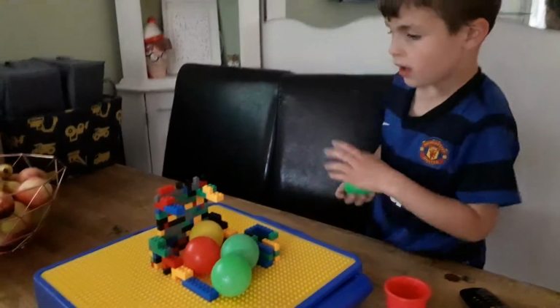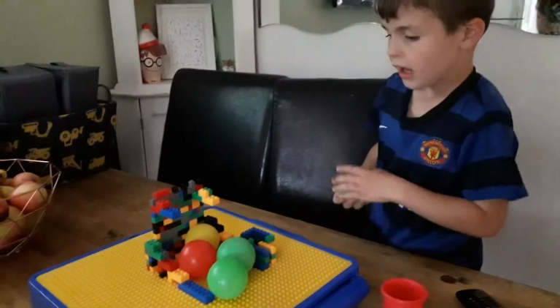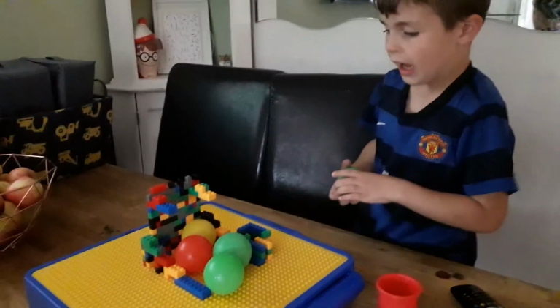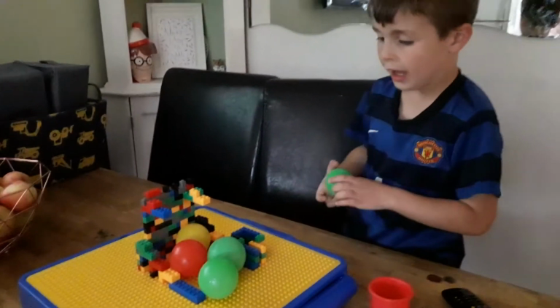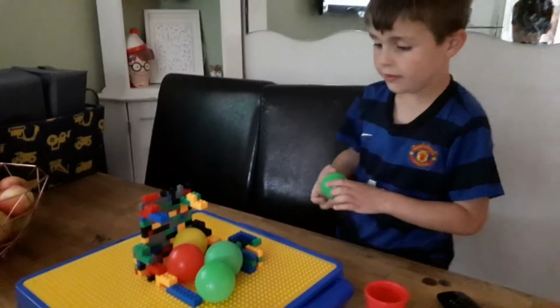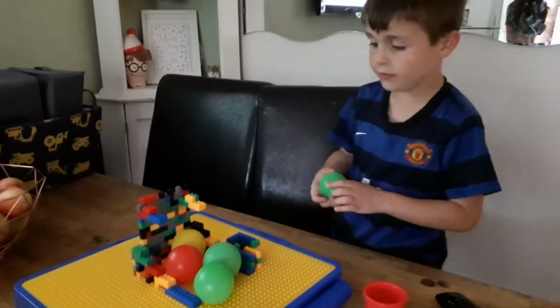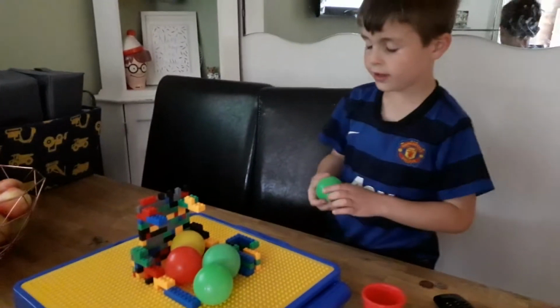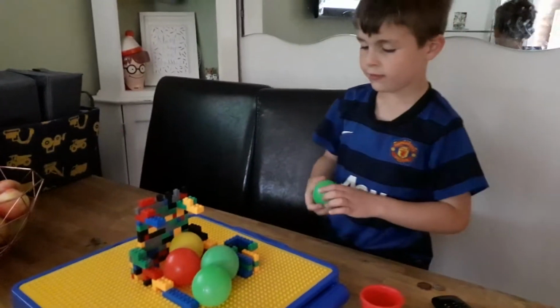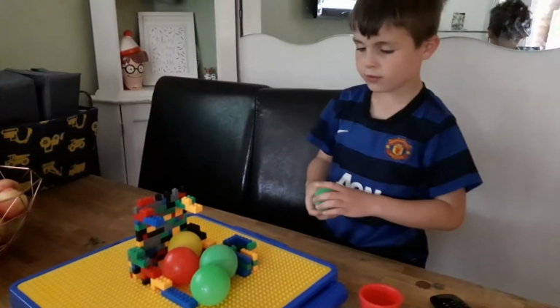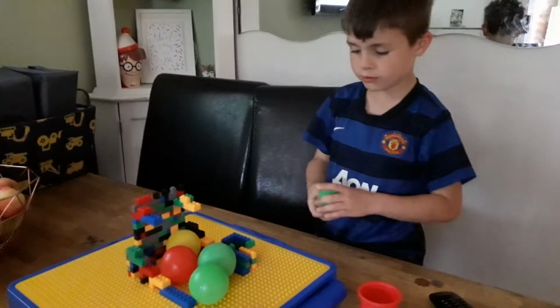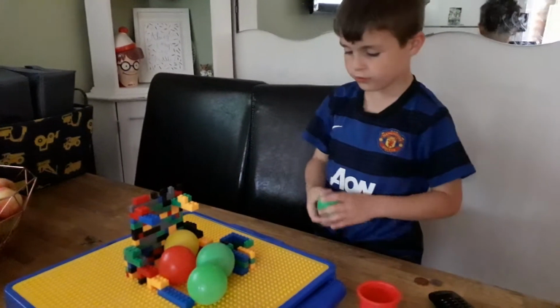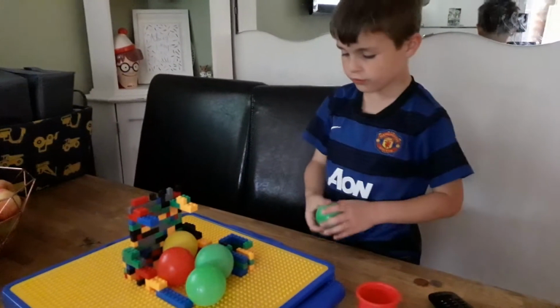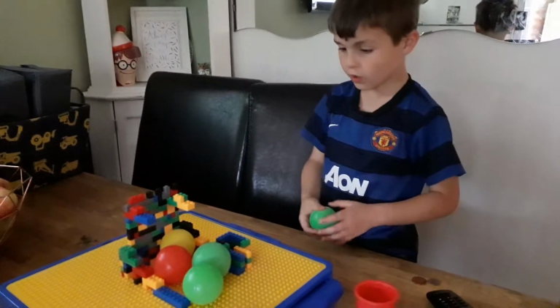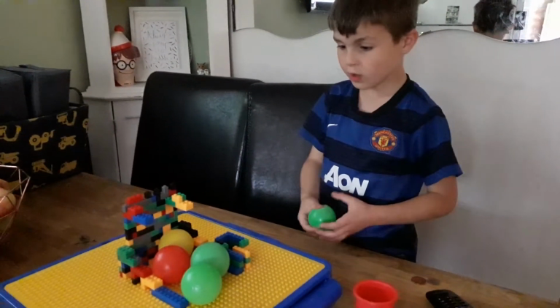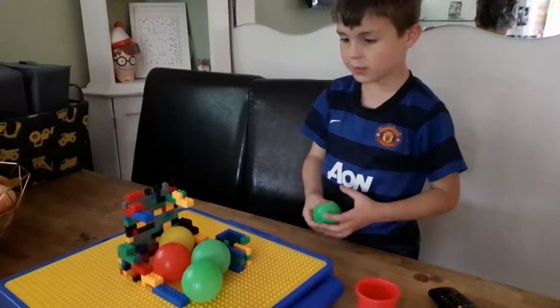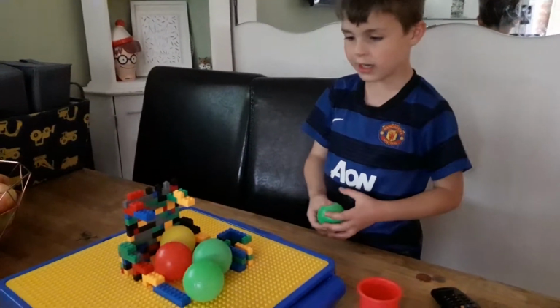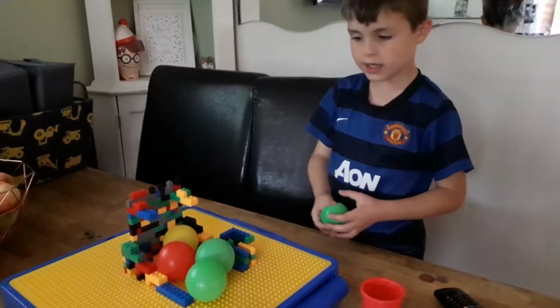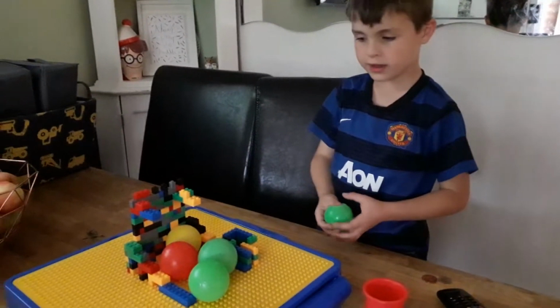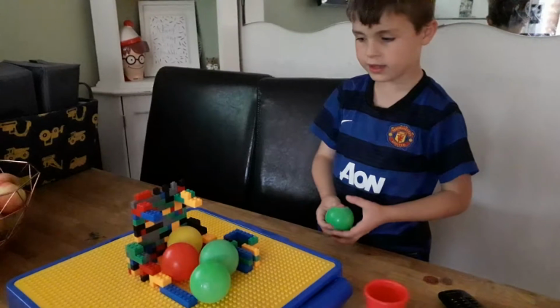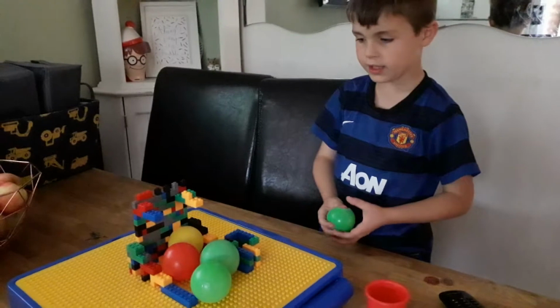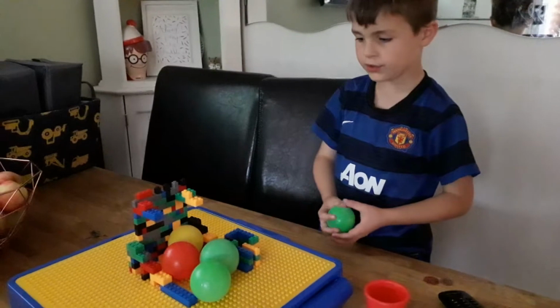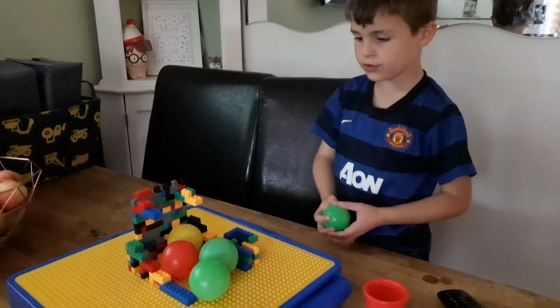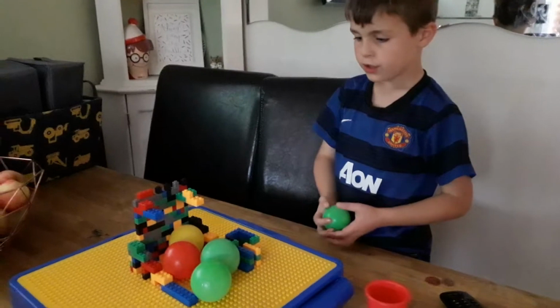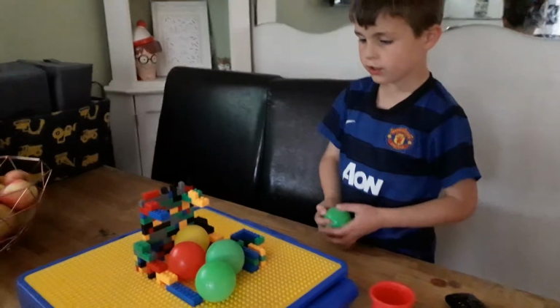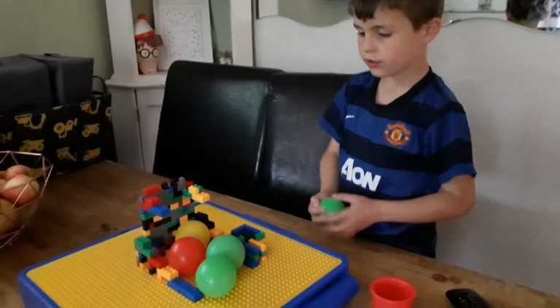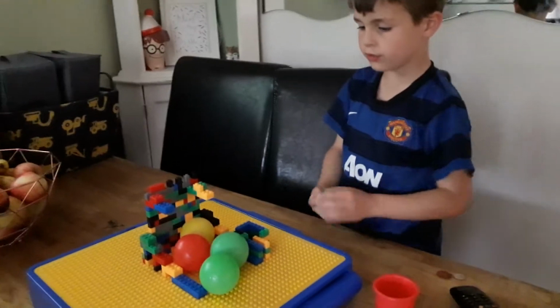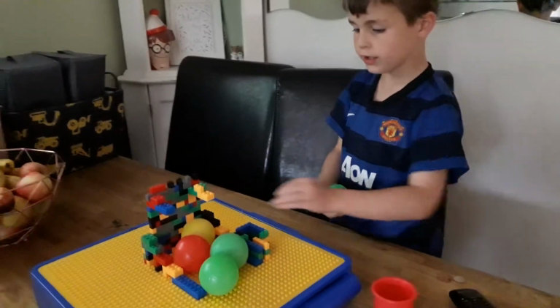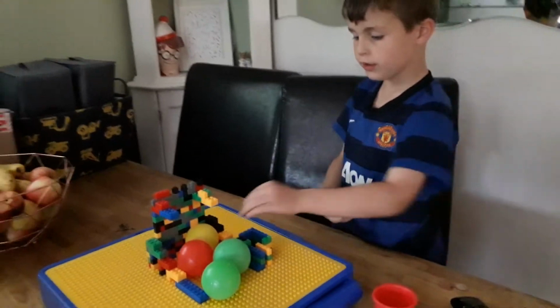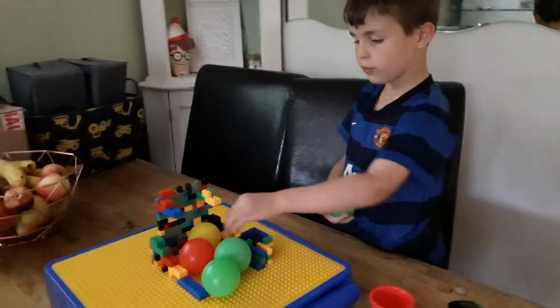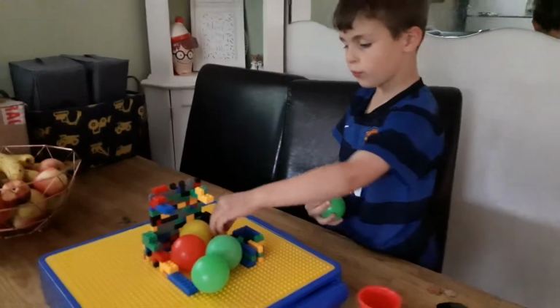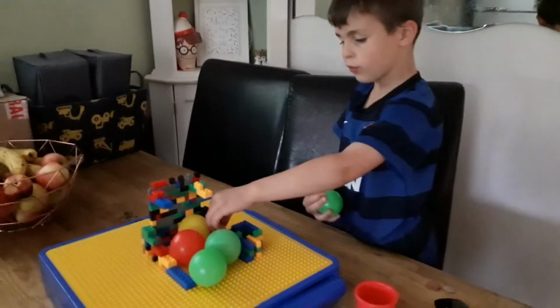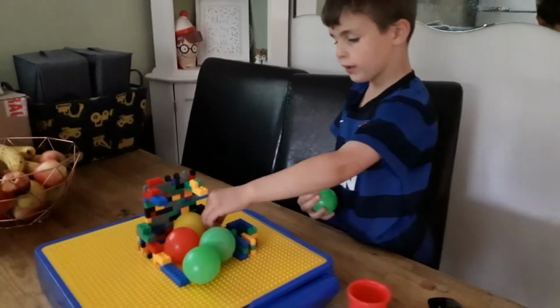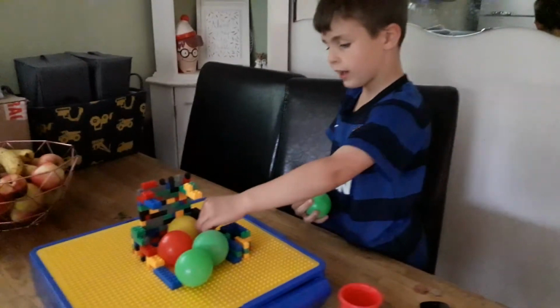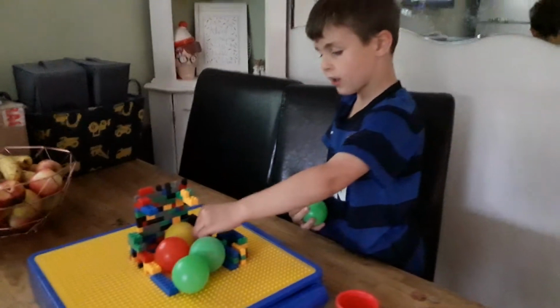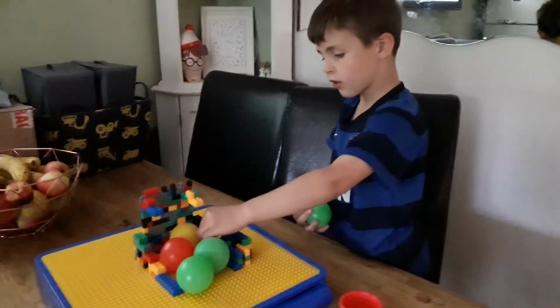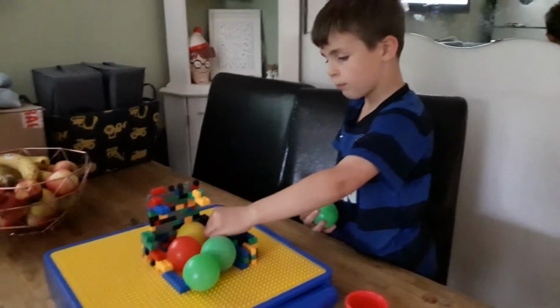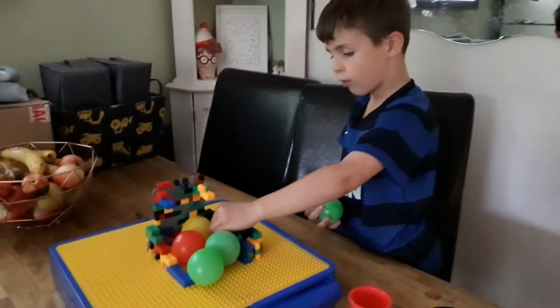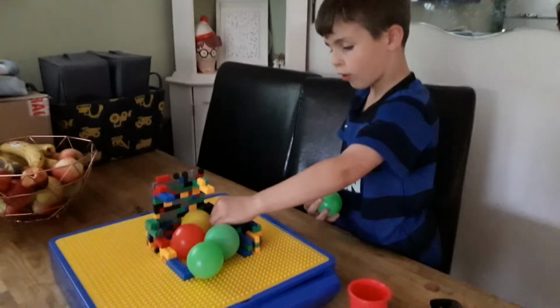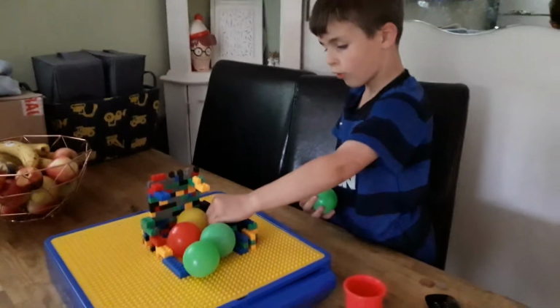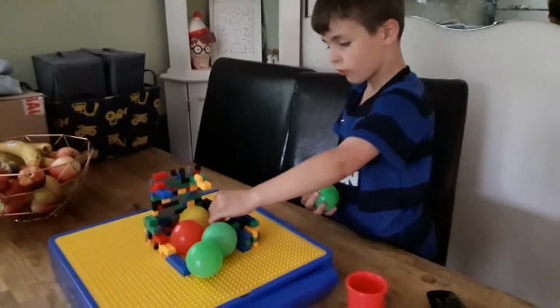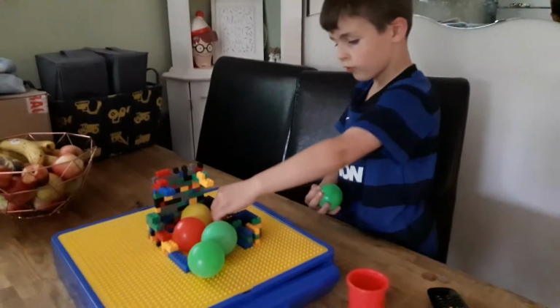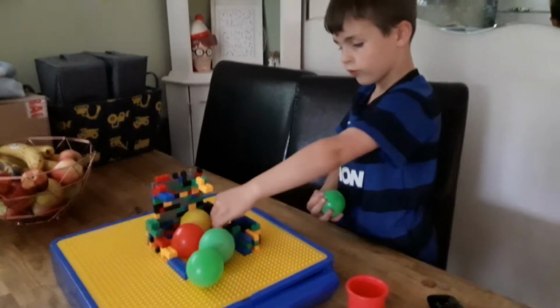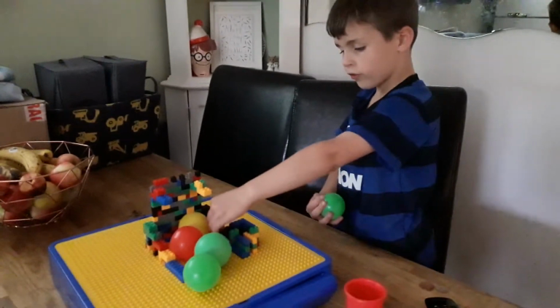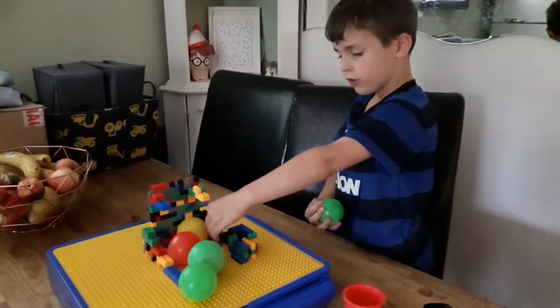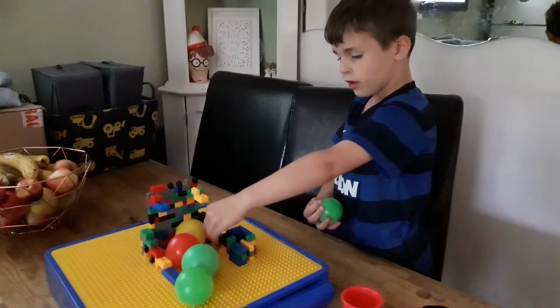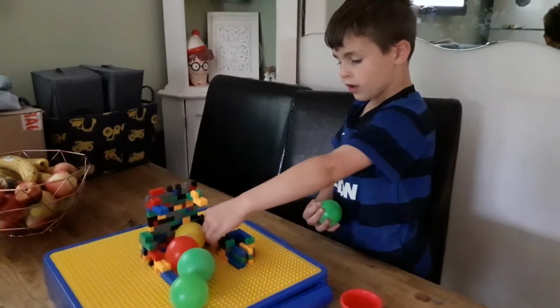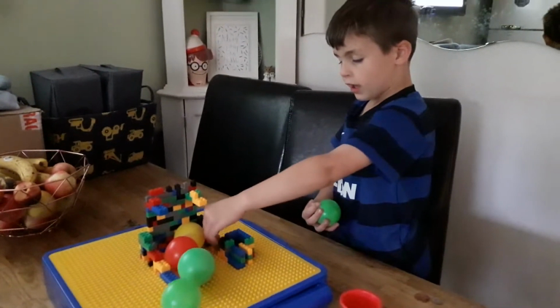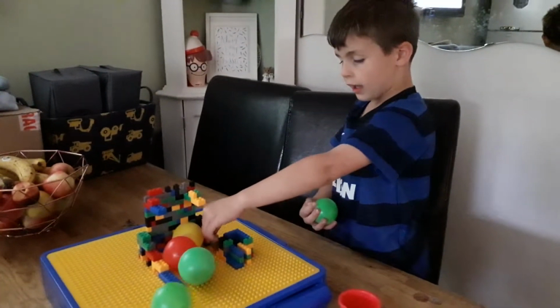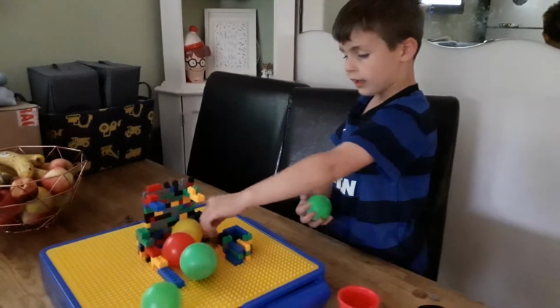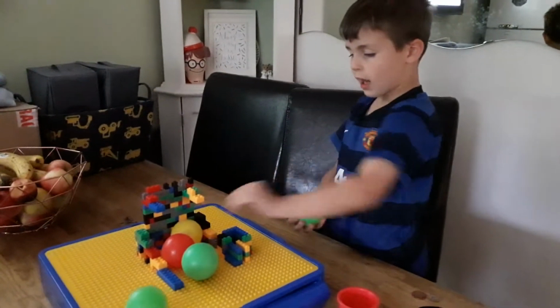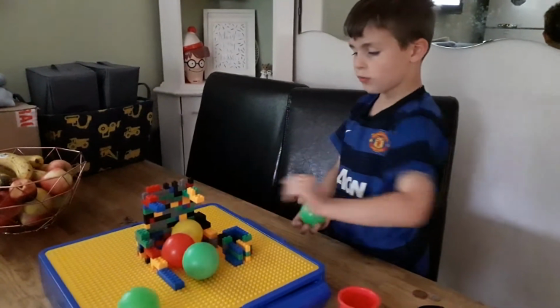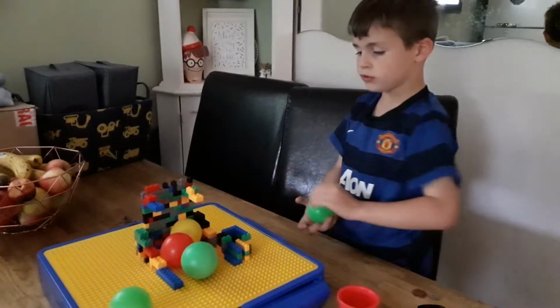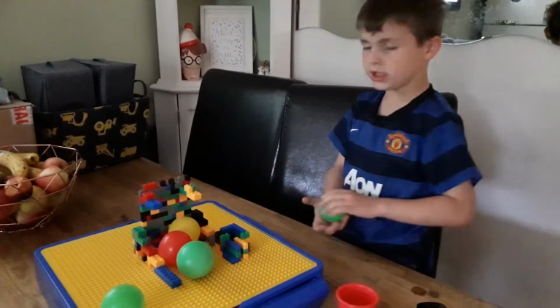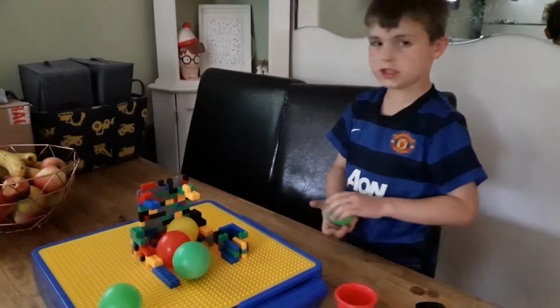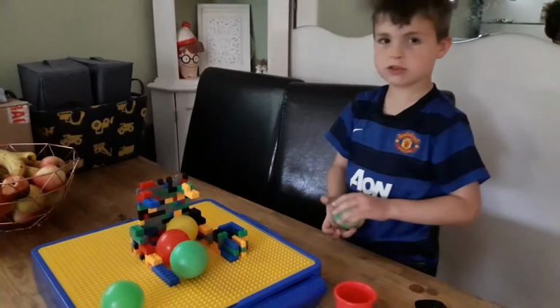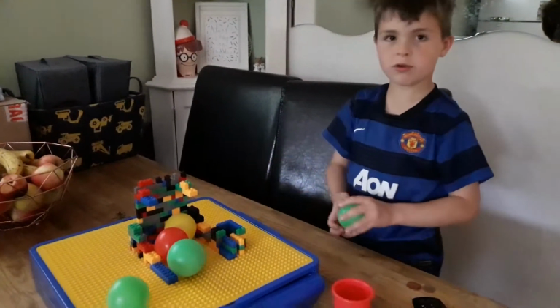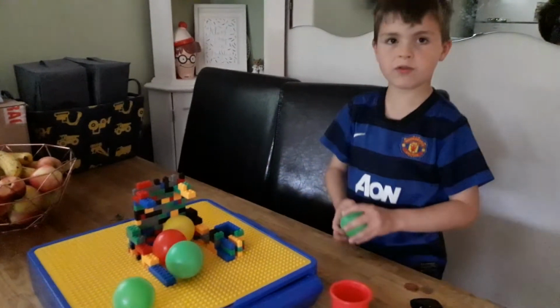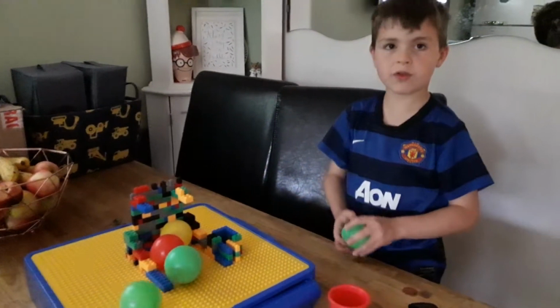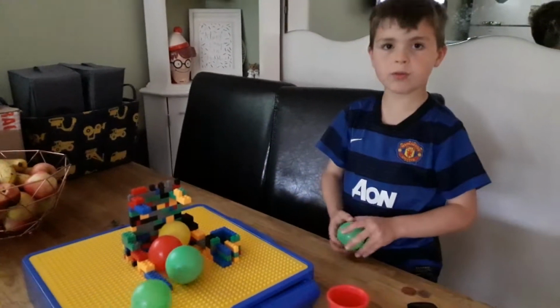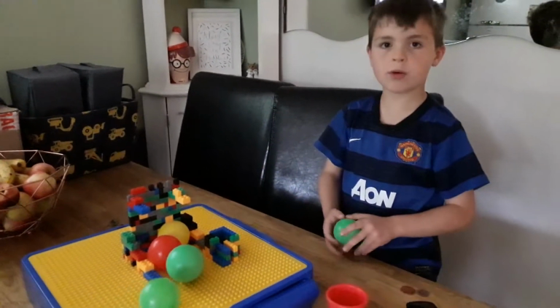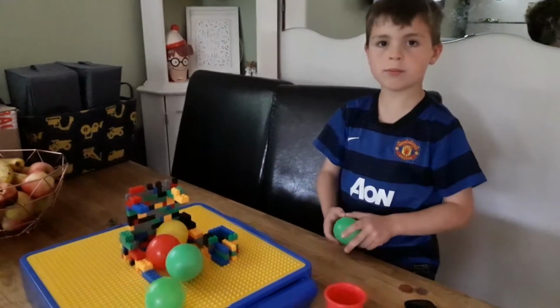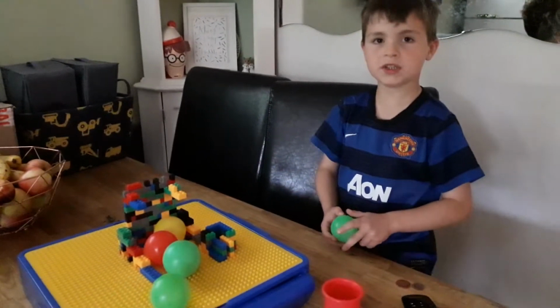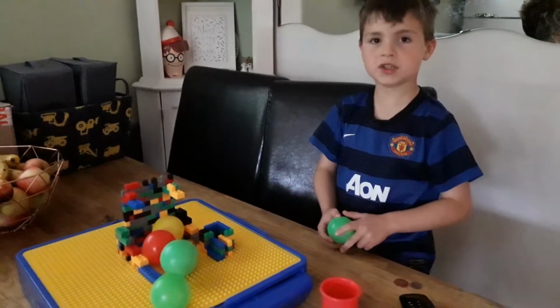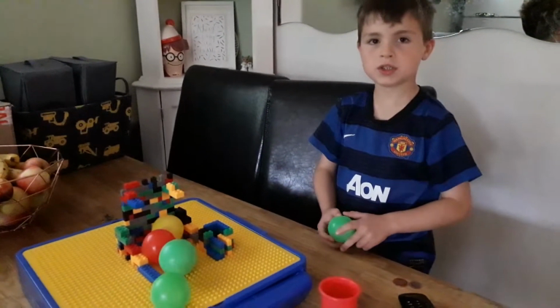And if you want to try making these, you just need all the Lego parts, and I'll teach you if you want me to.